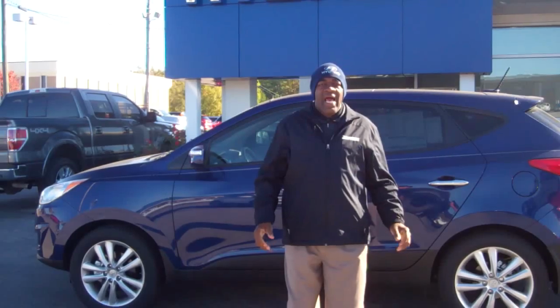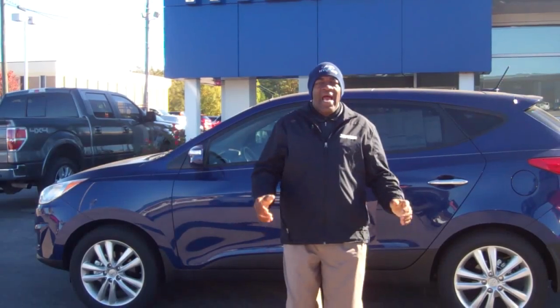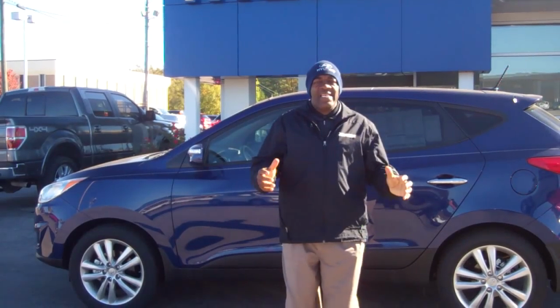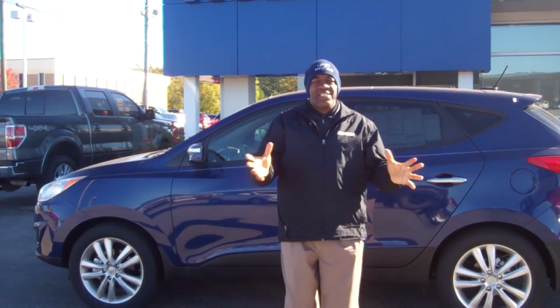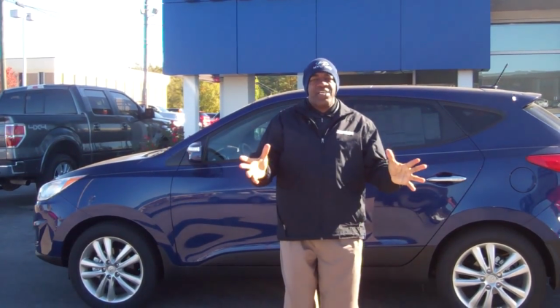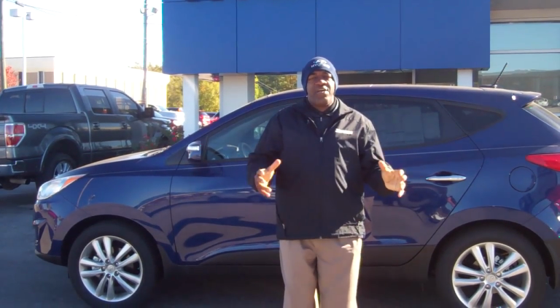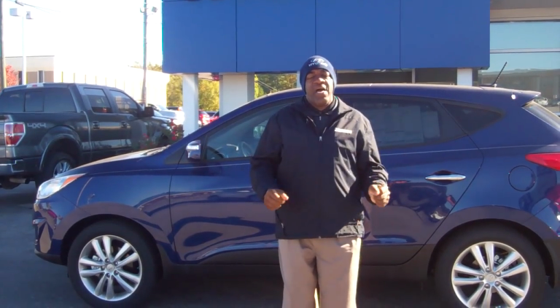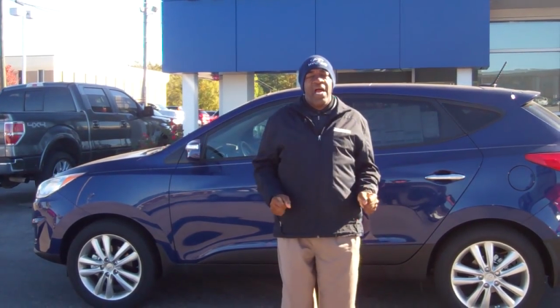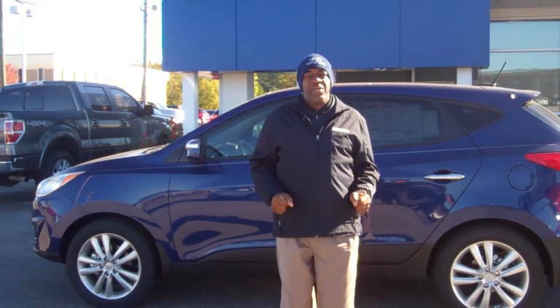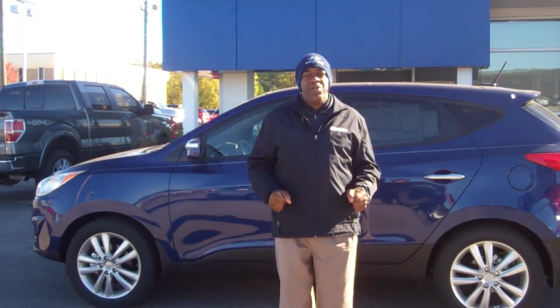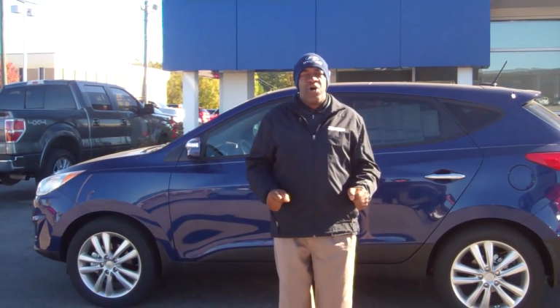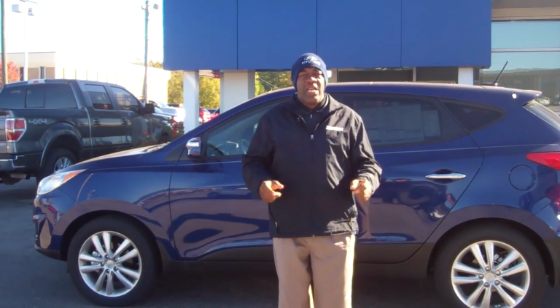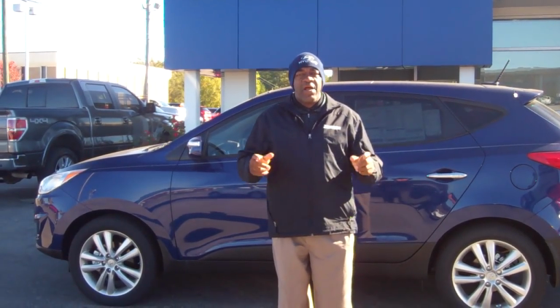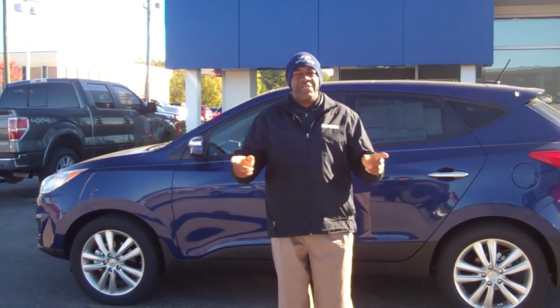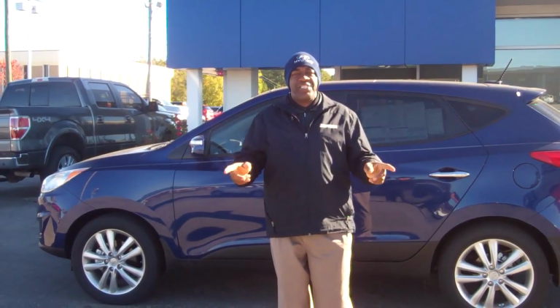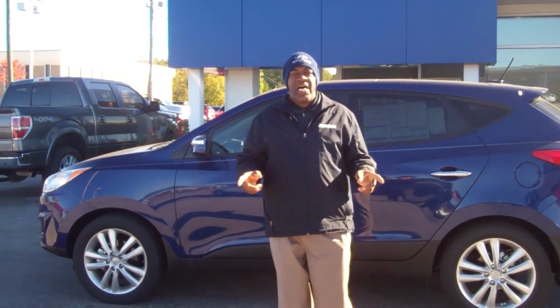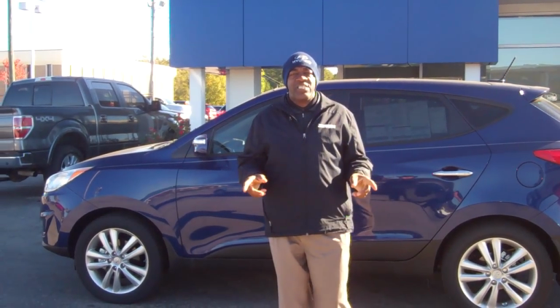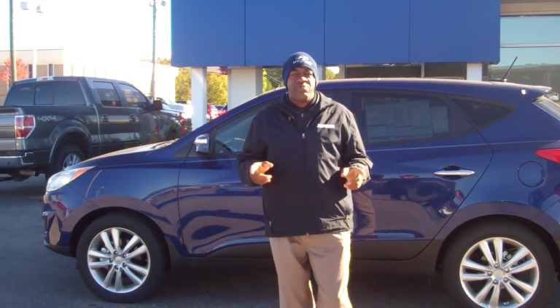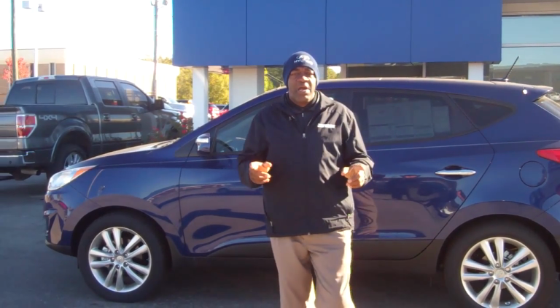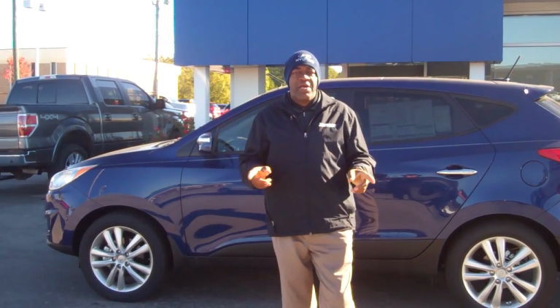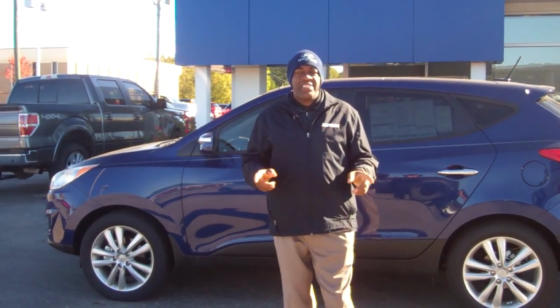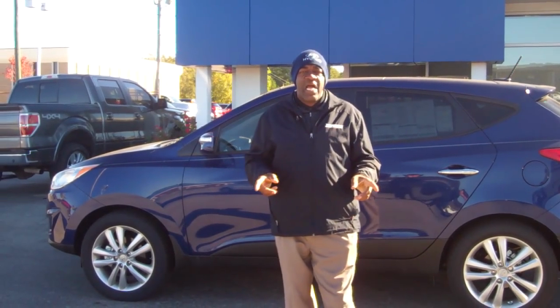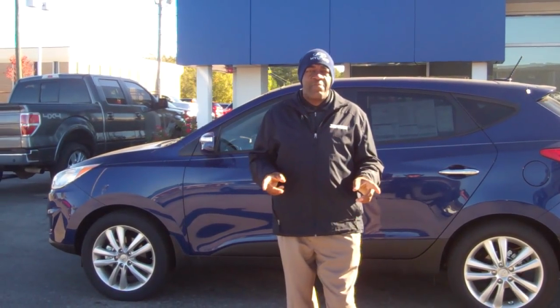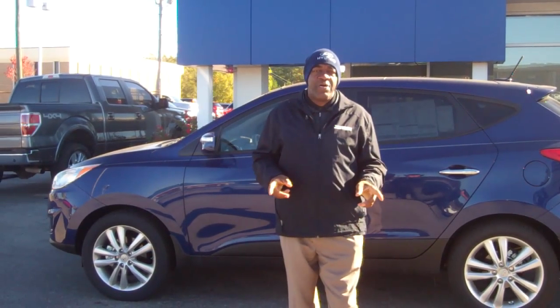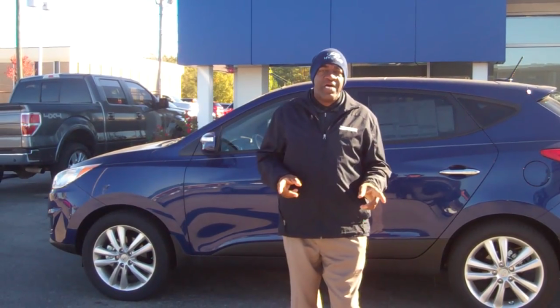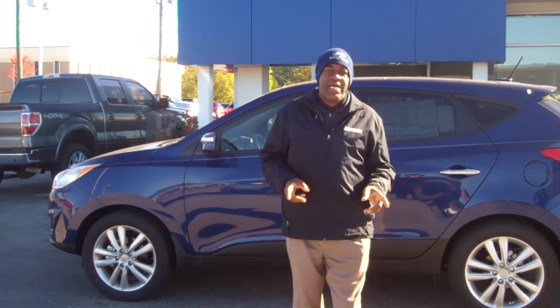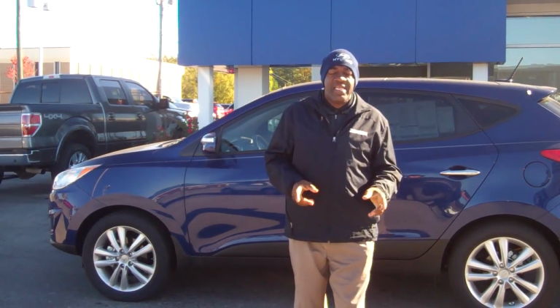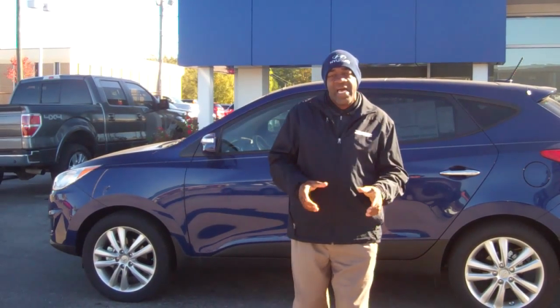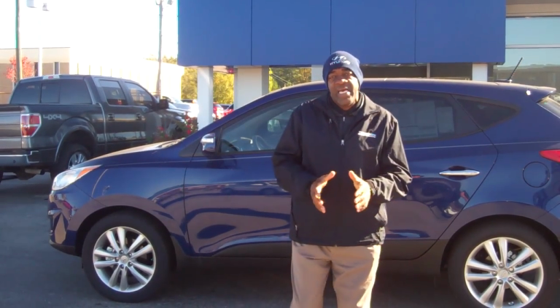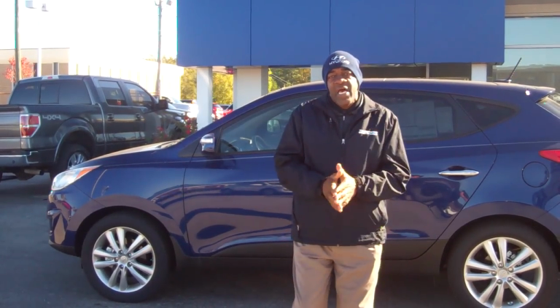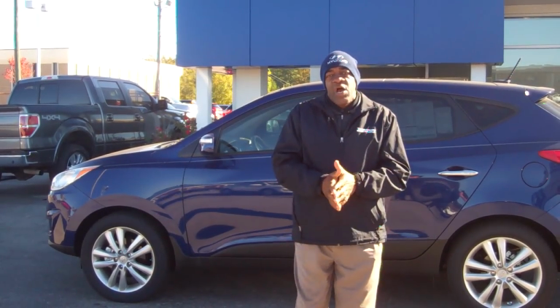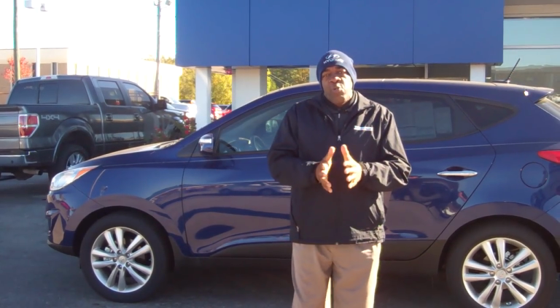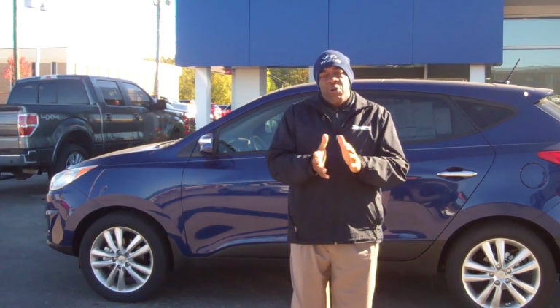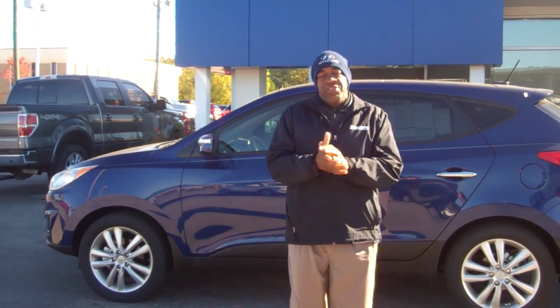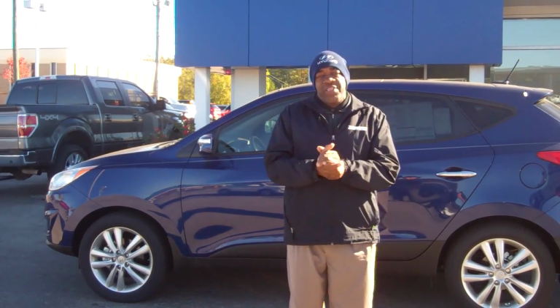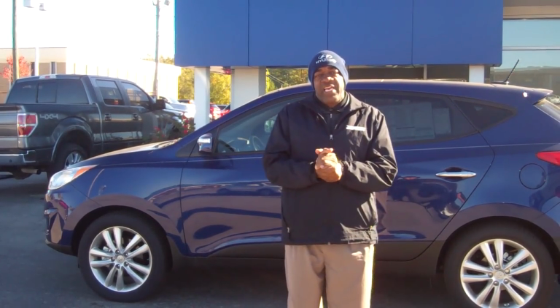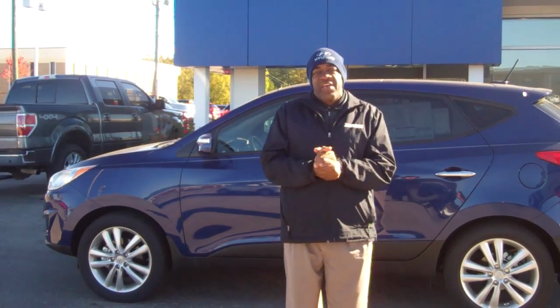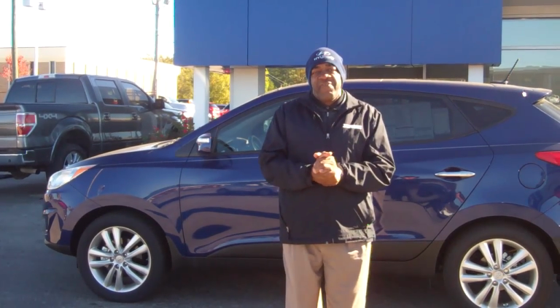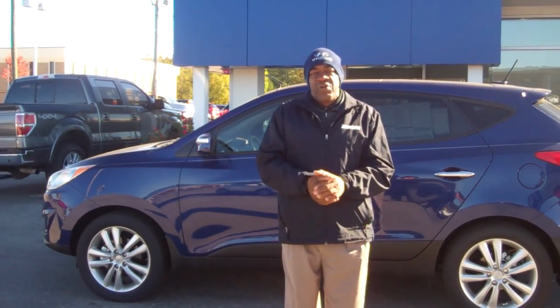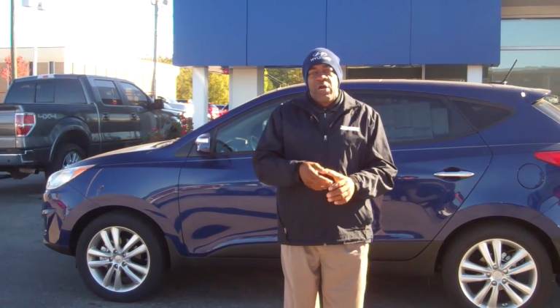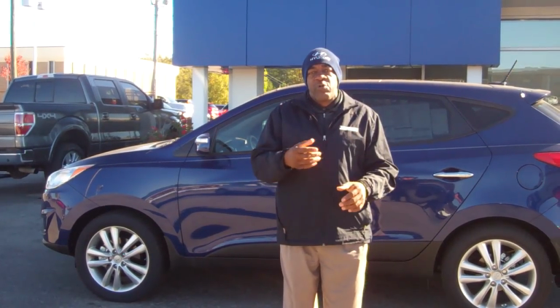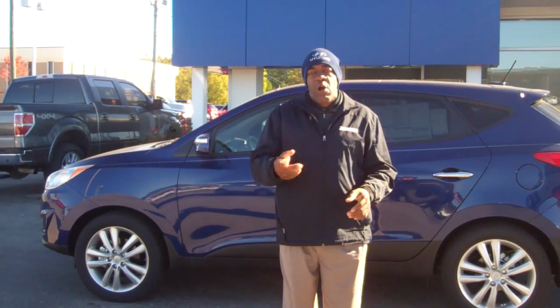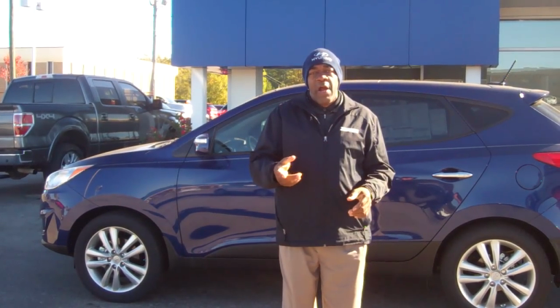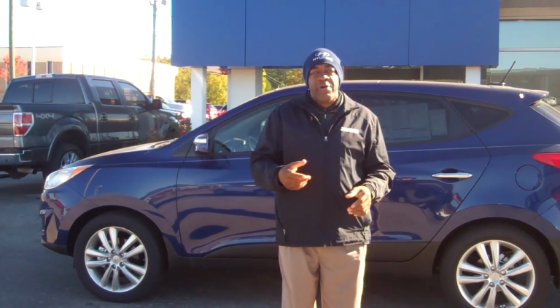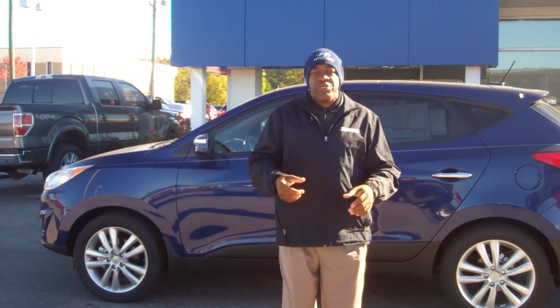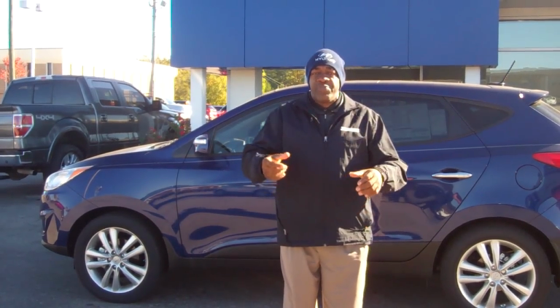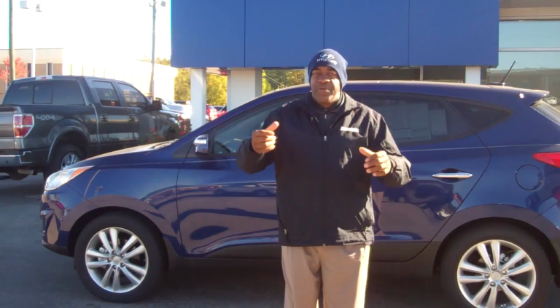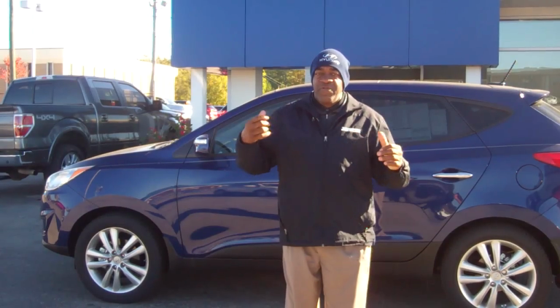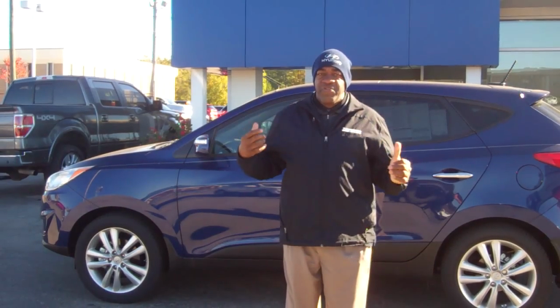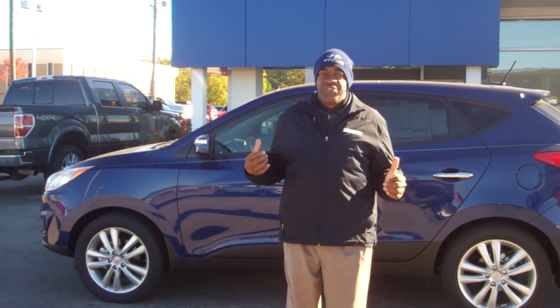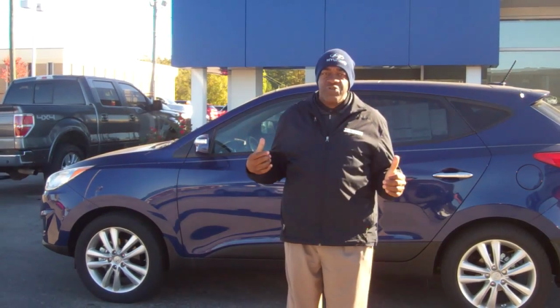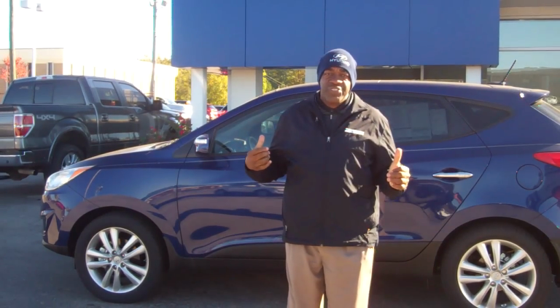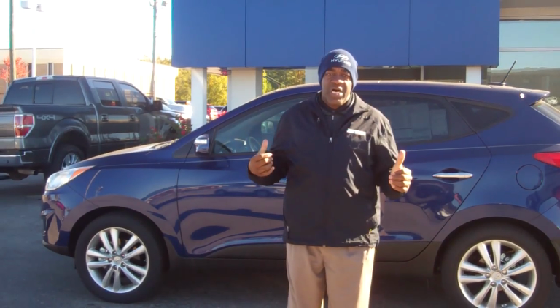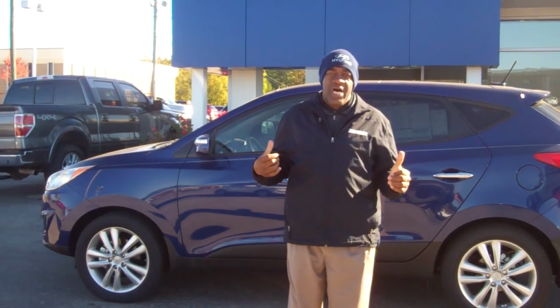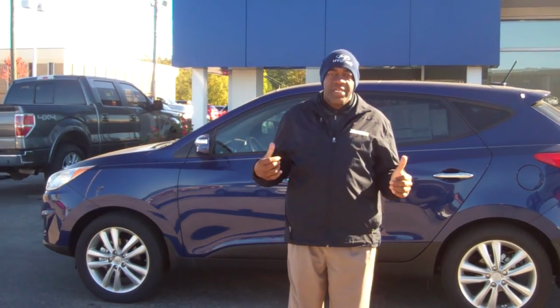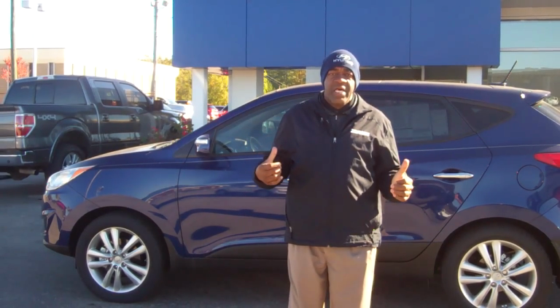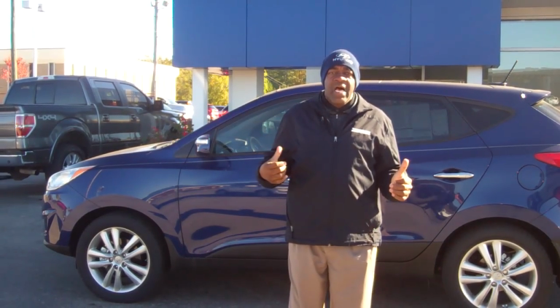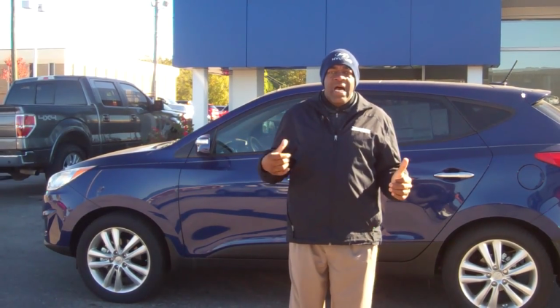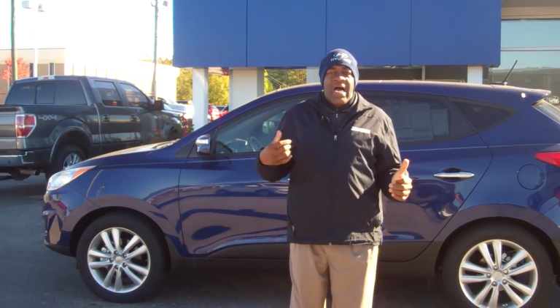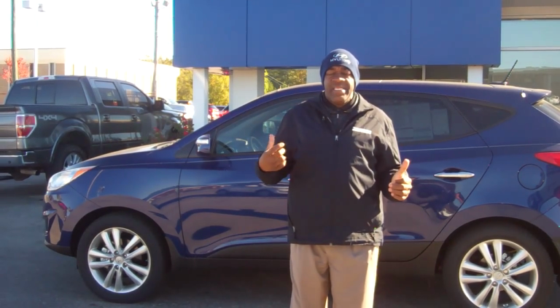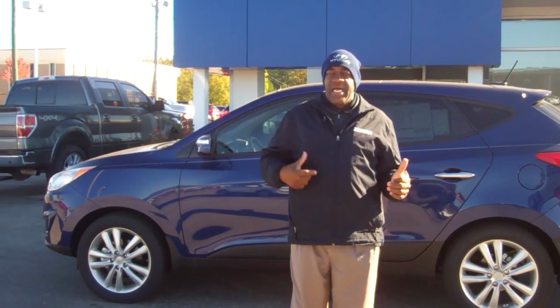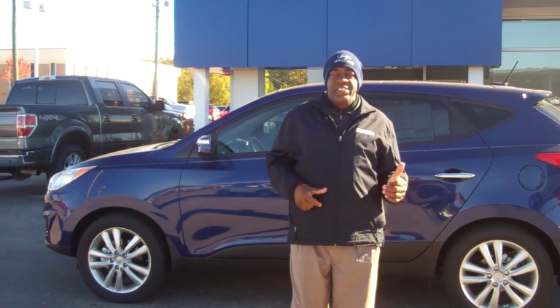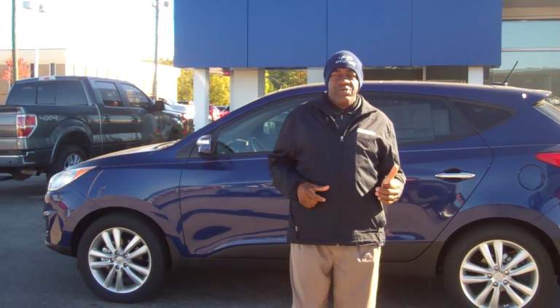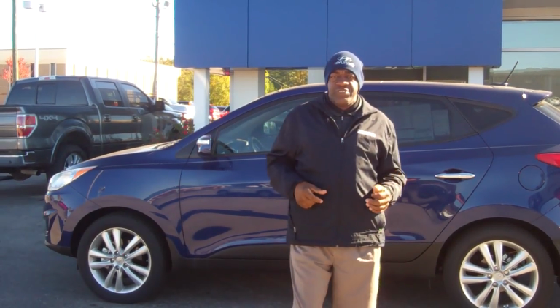Hey Cecilia, how you doing? Larry Johnson right here at Tamron Hyundai. I want to thank you for your inquiry on this beautiful Hyundai Tucson.